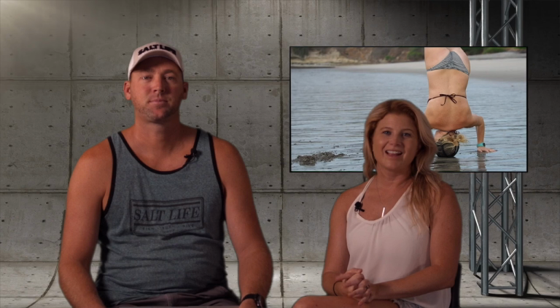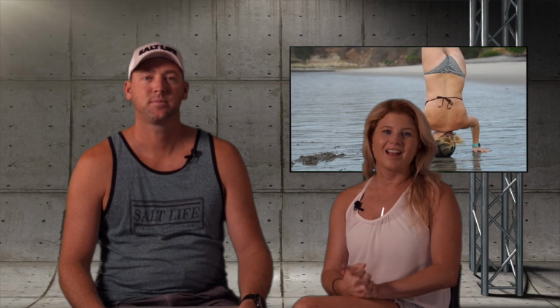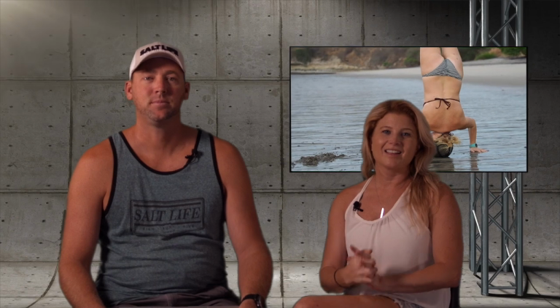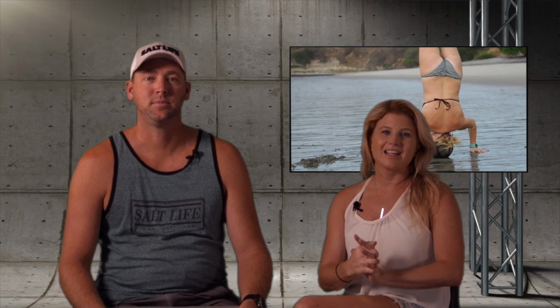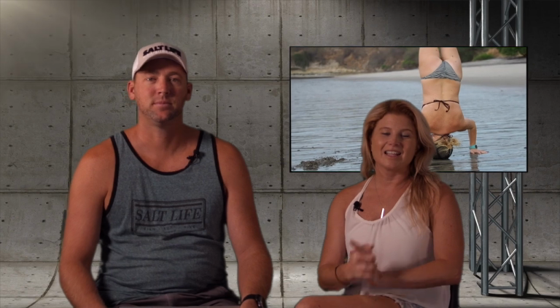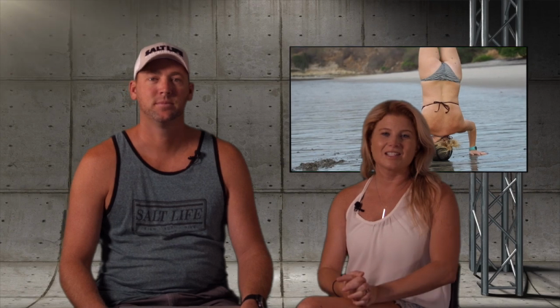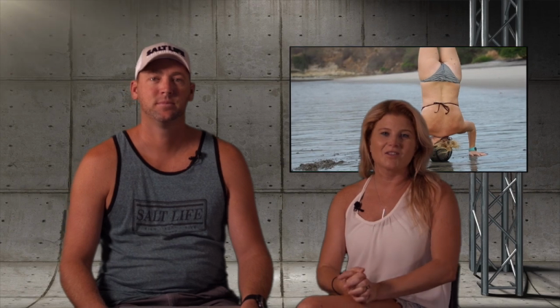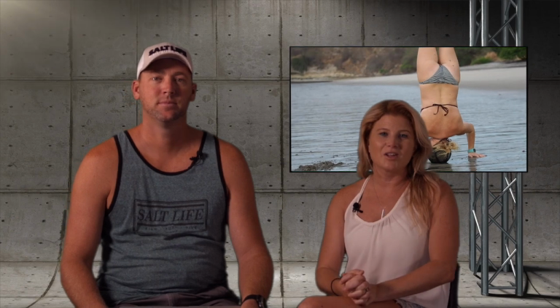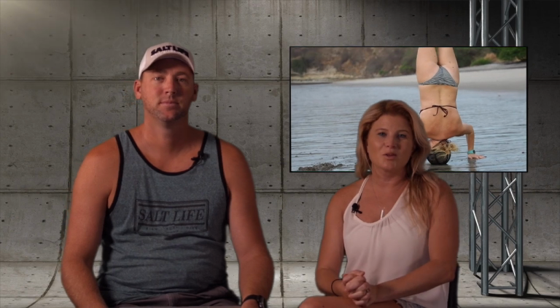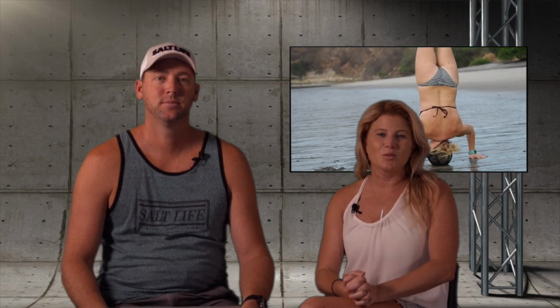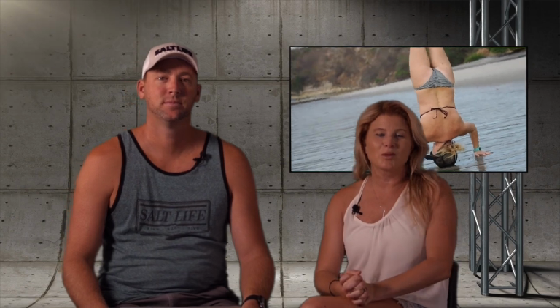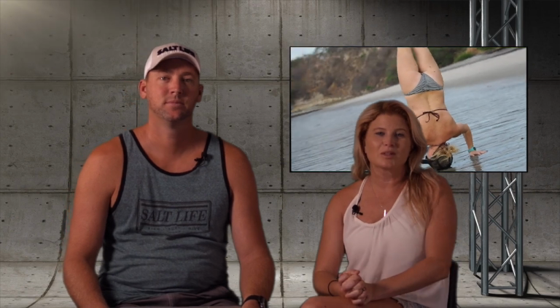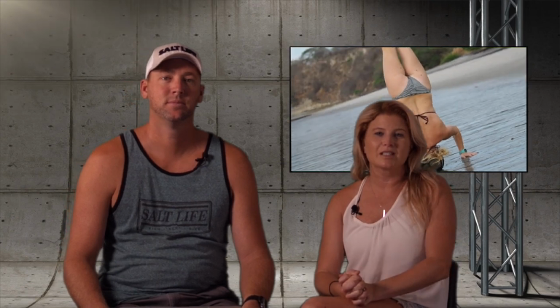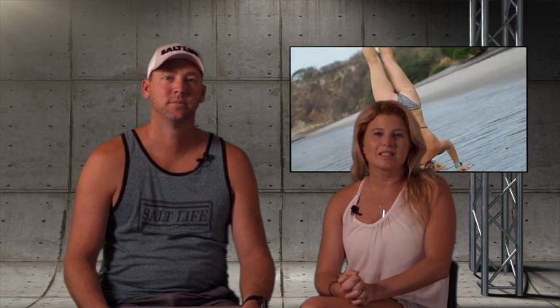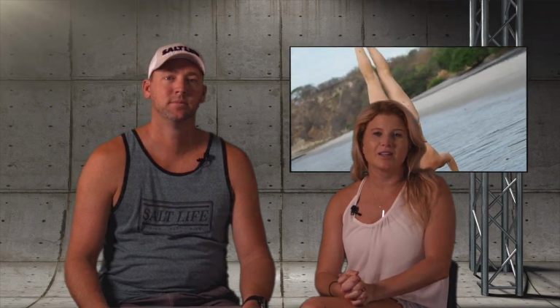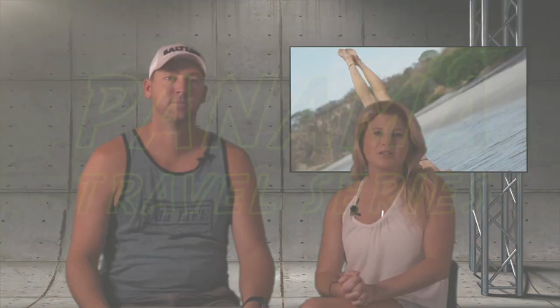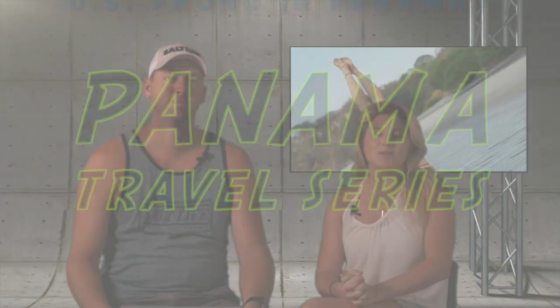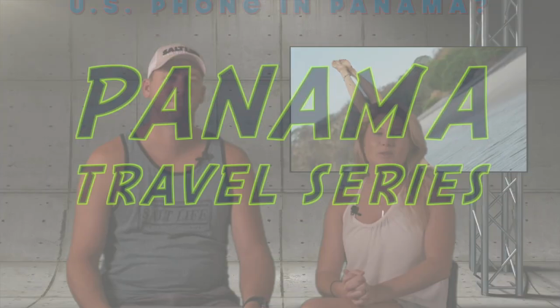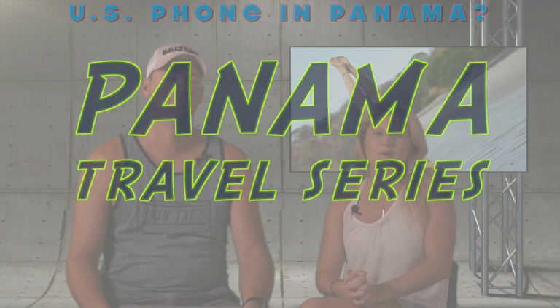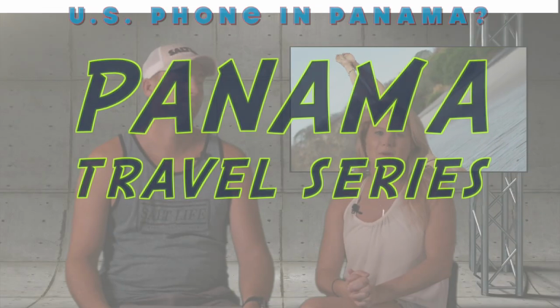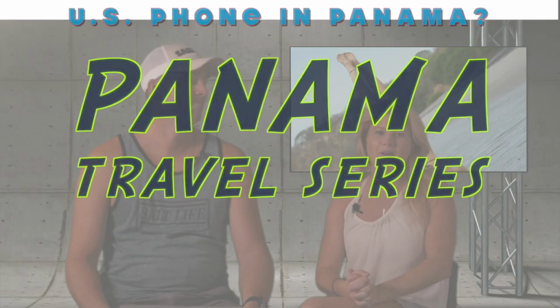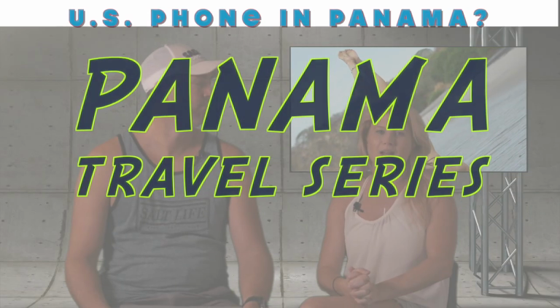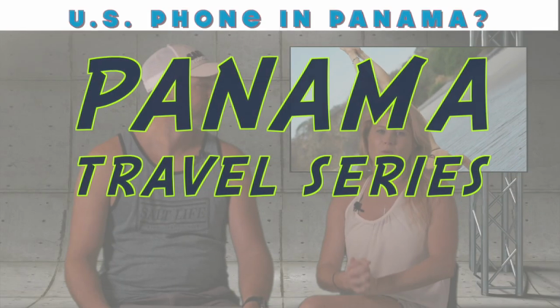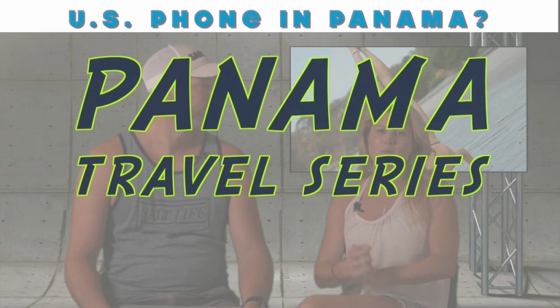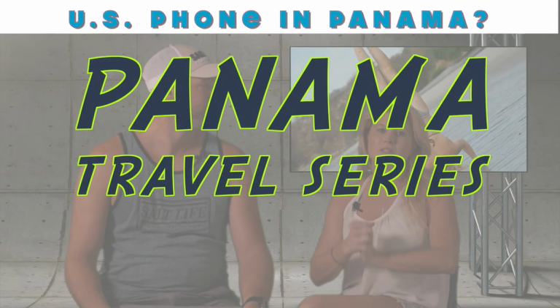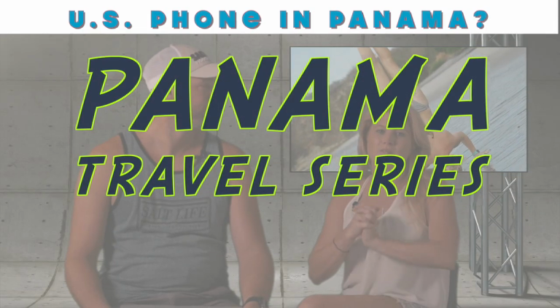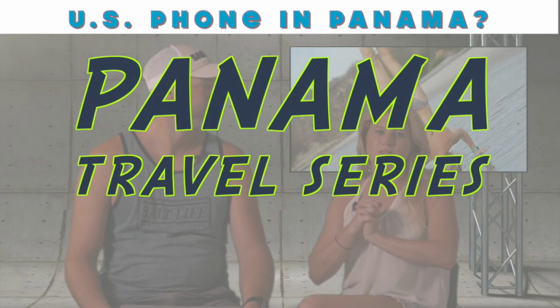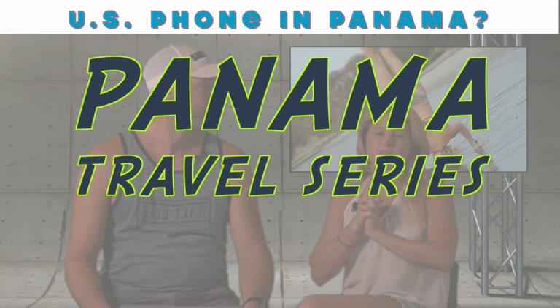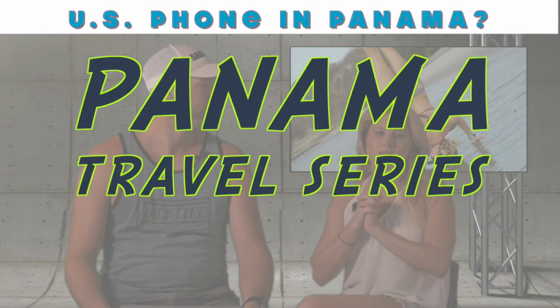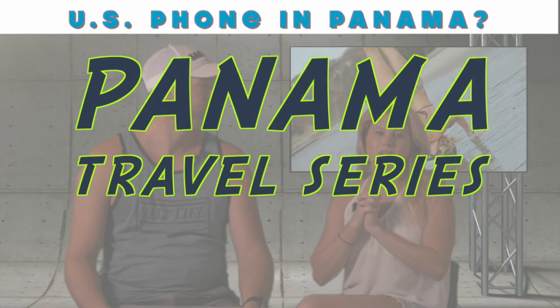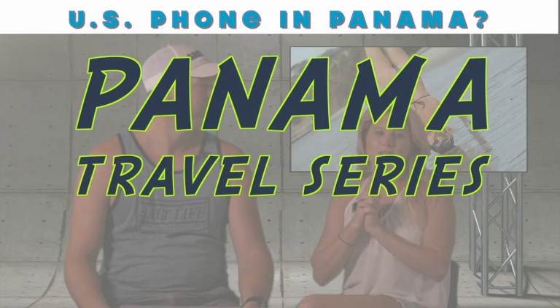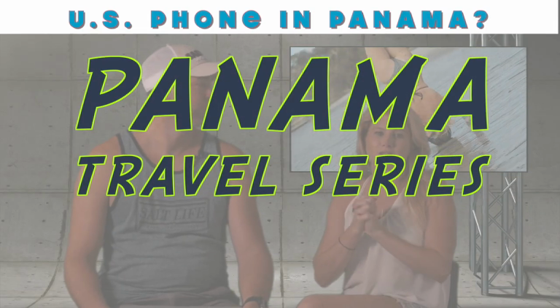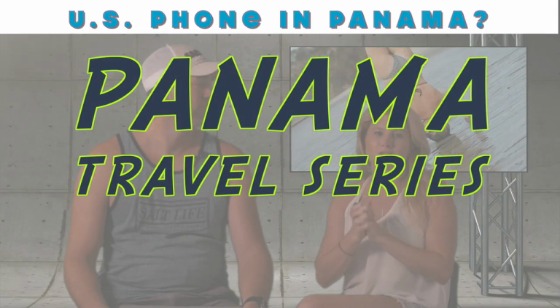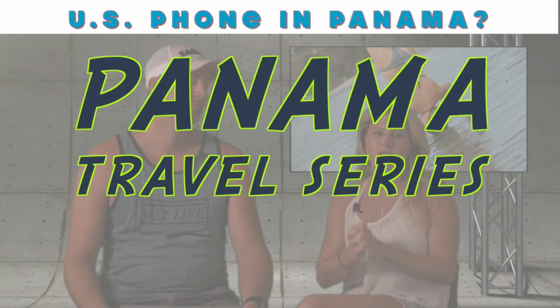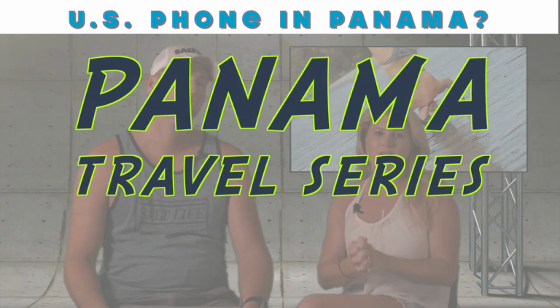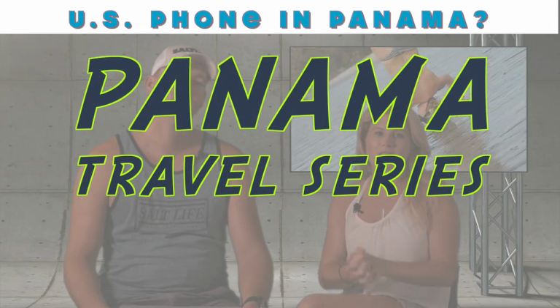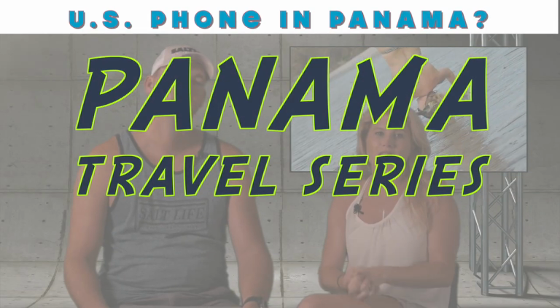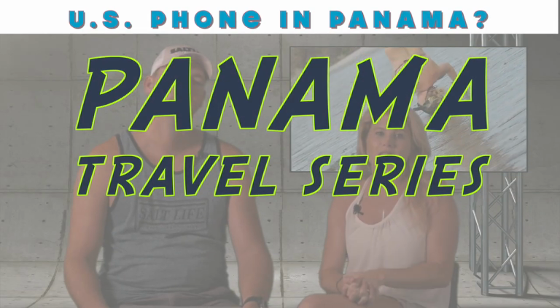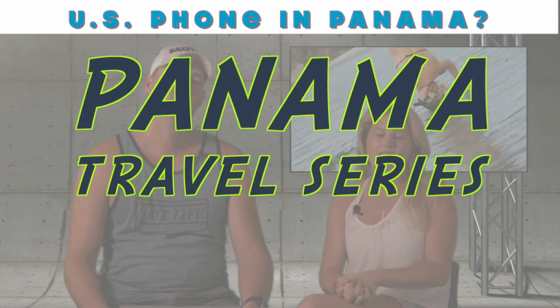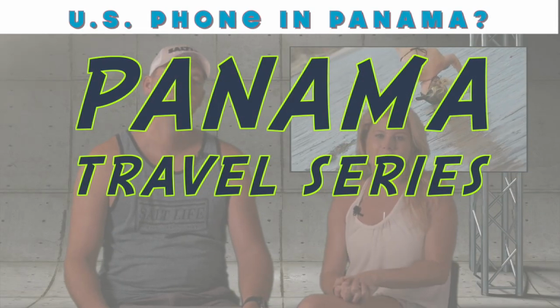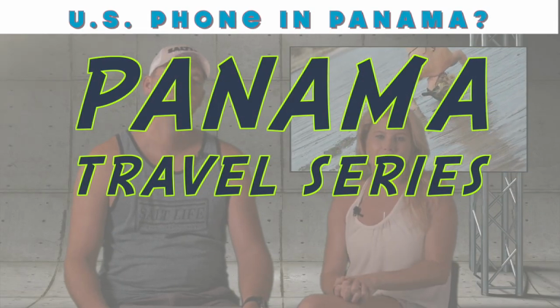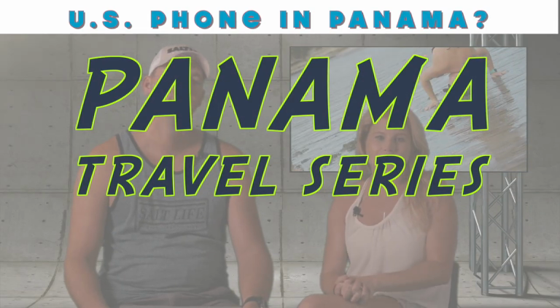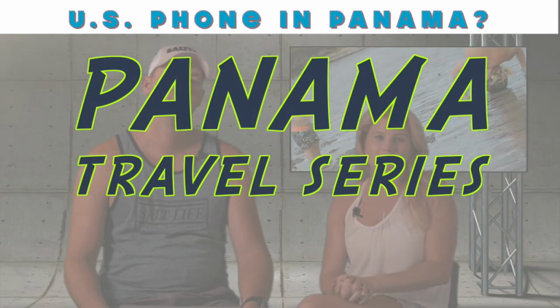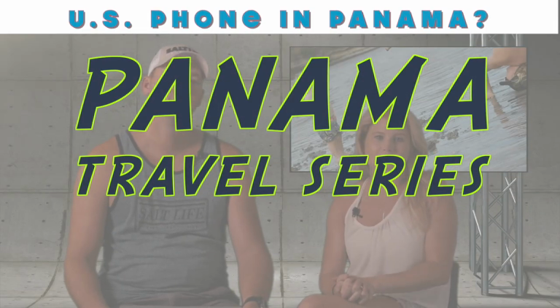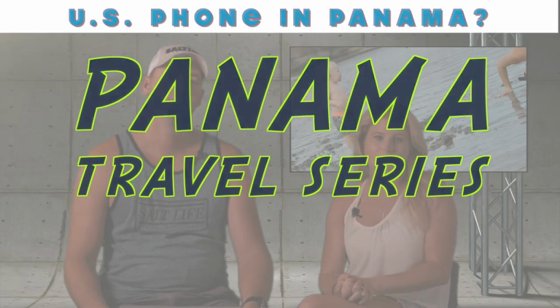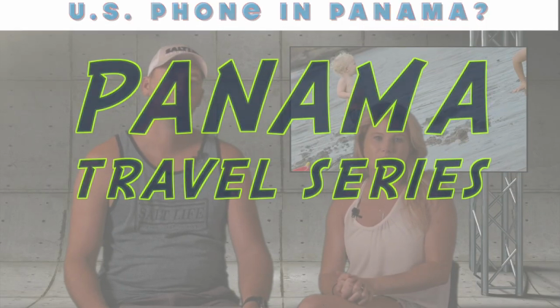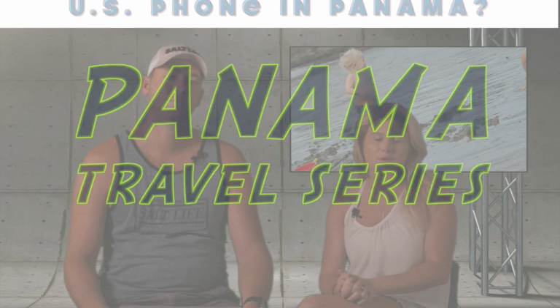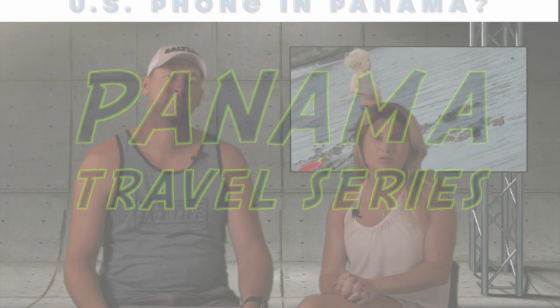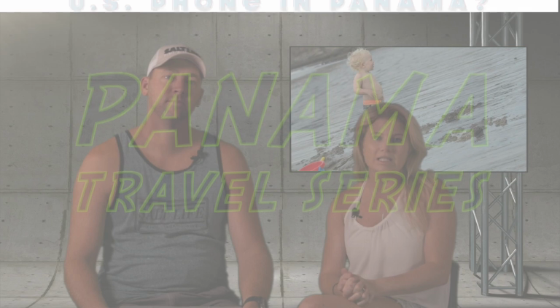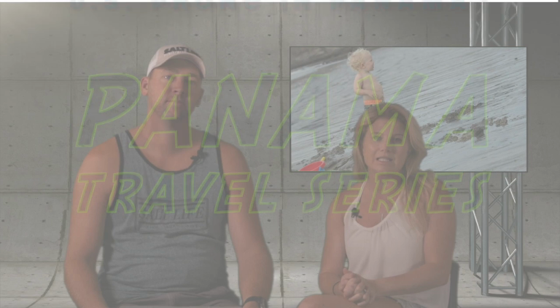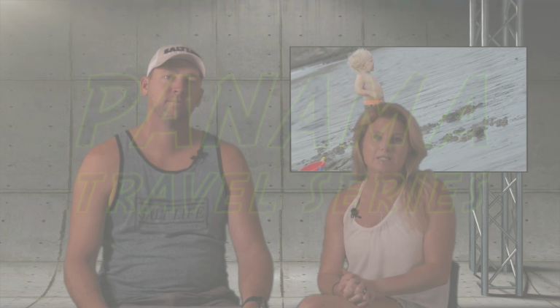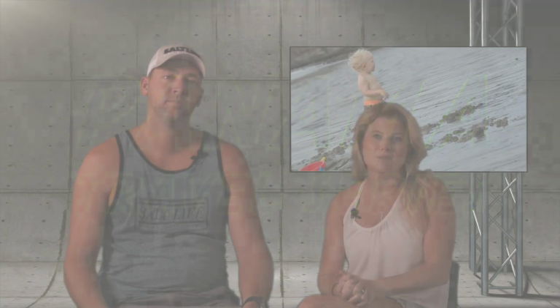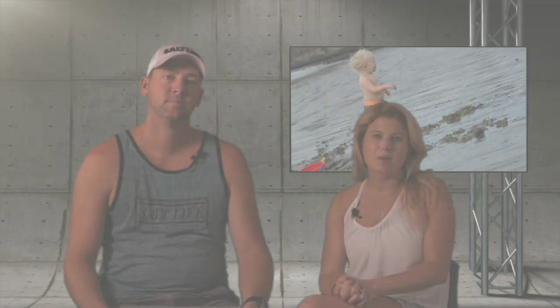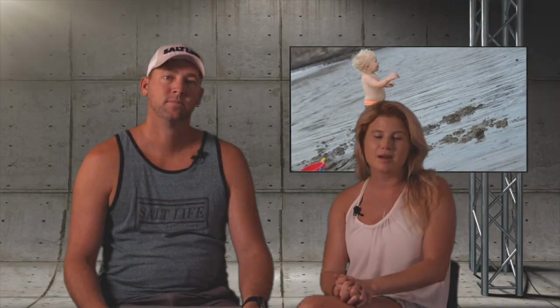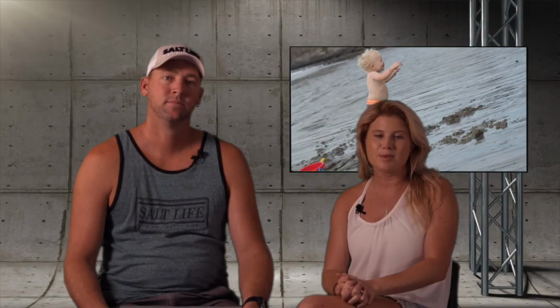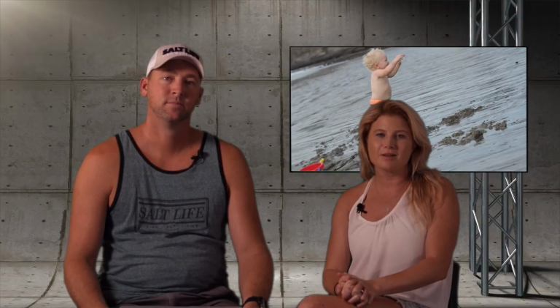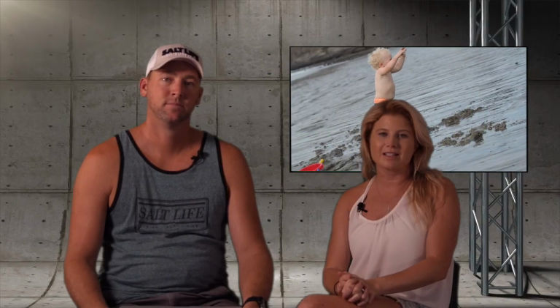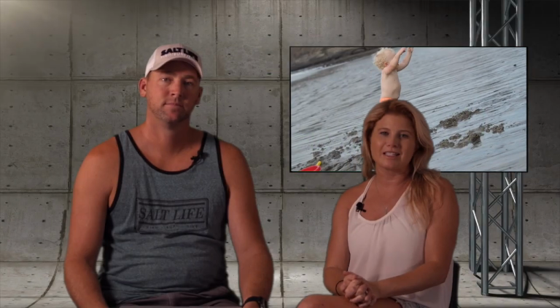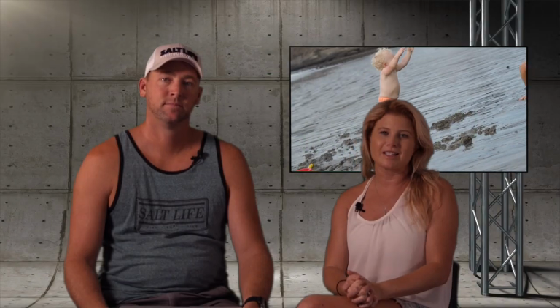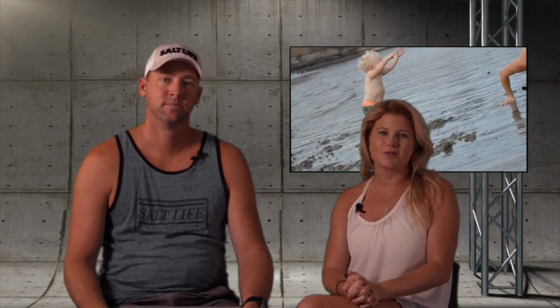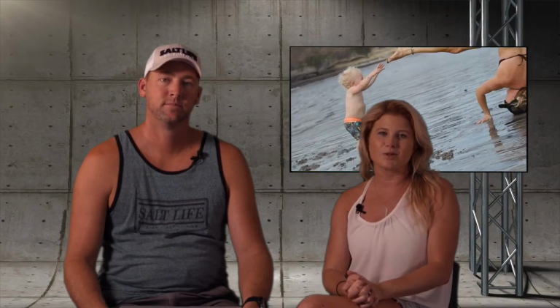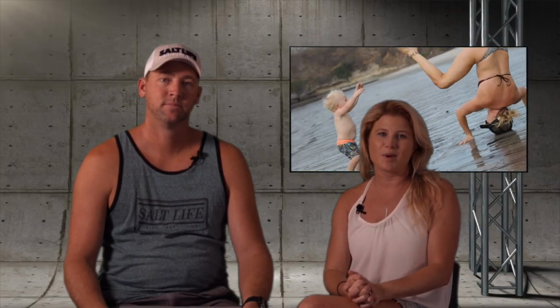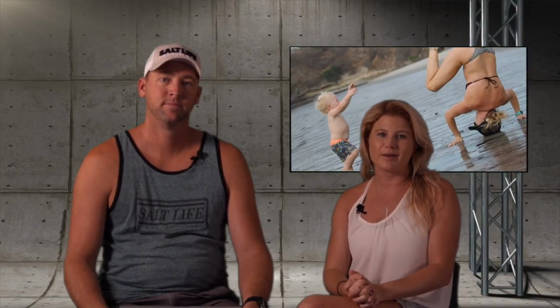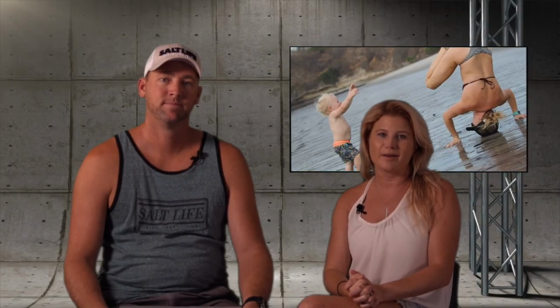In this video we're going to tell you about how we used our U.S. stateside phones in Panama and Central America.